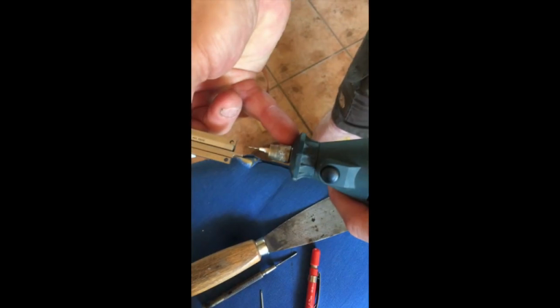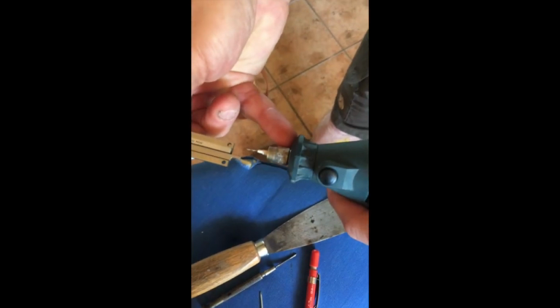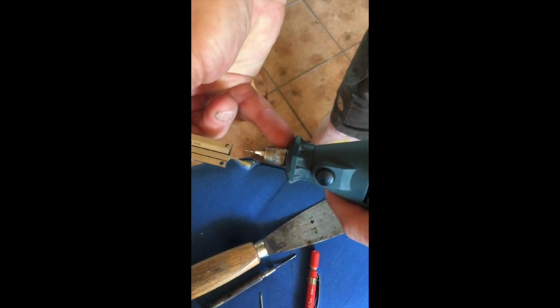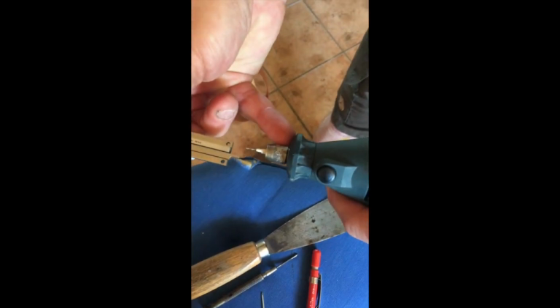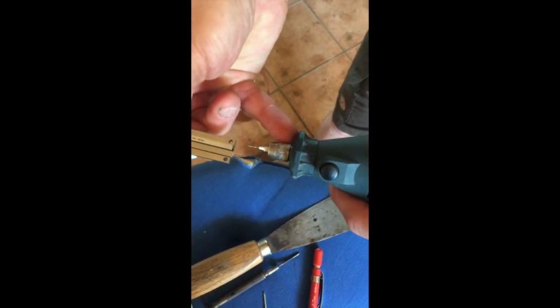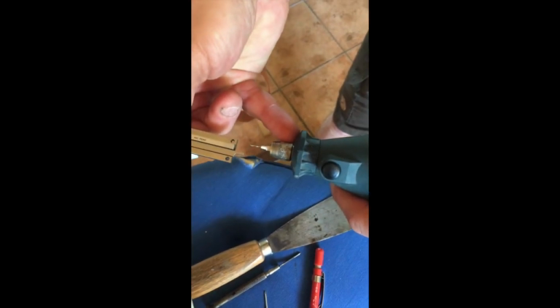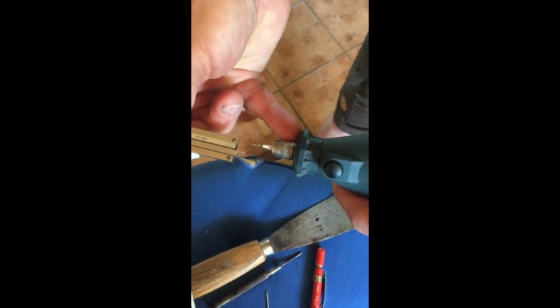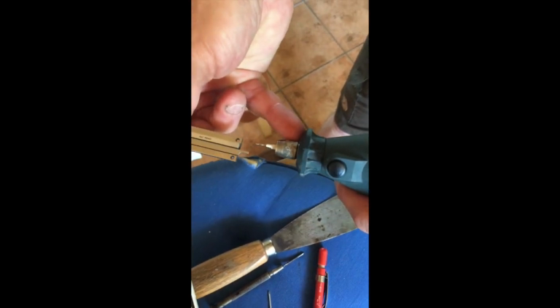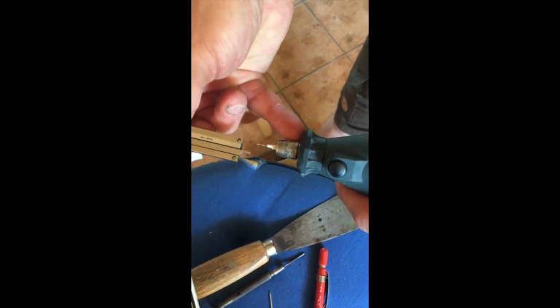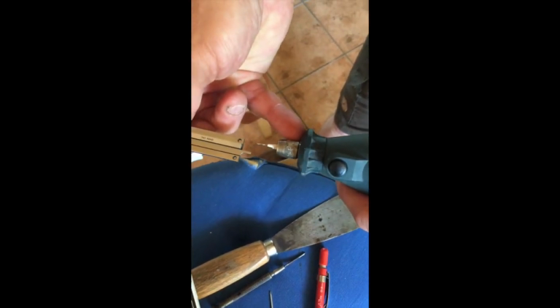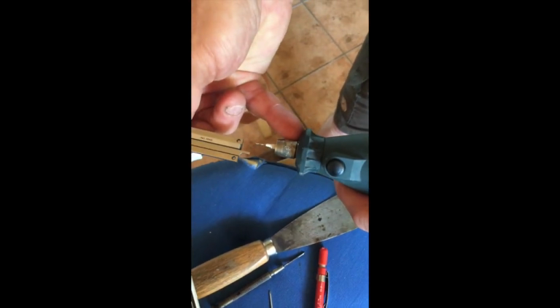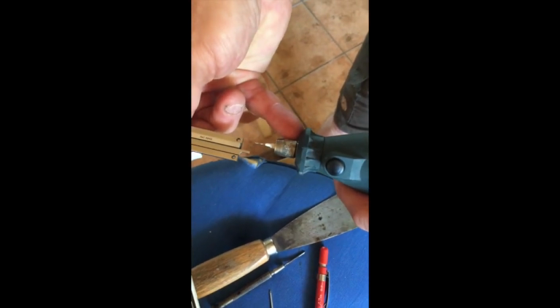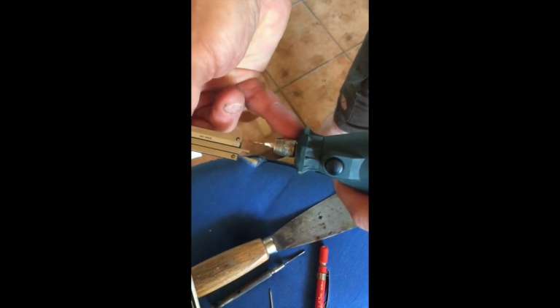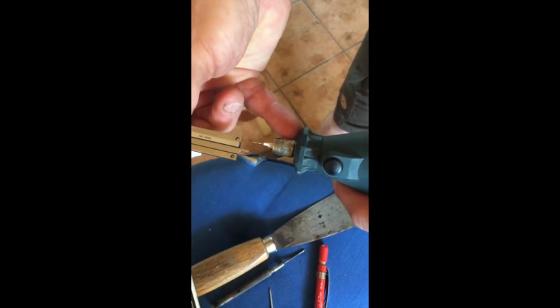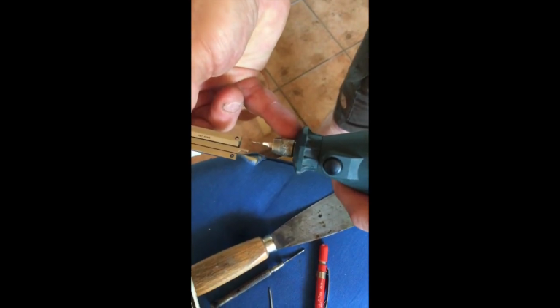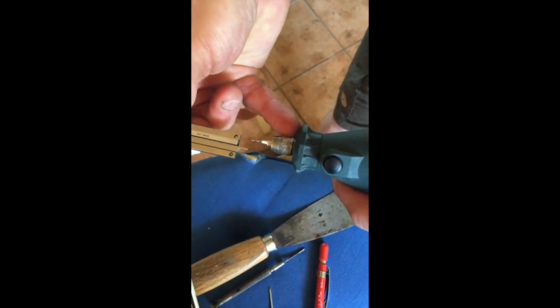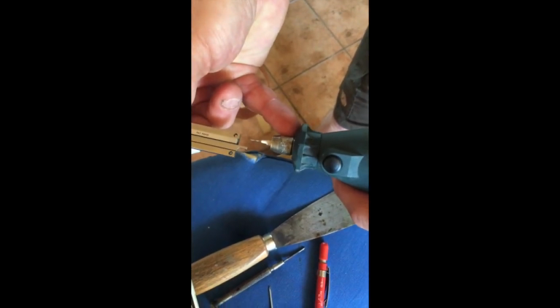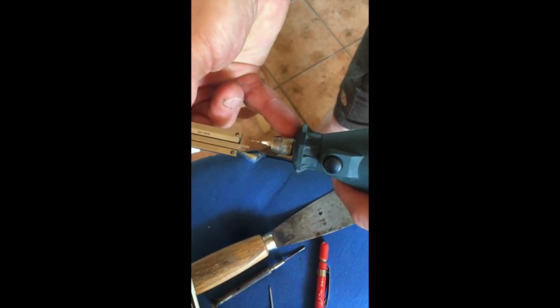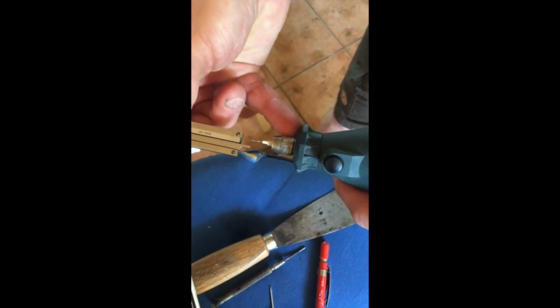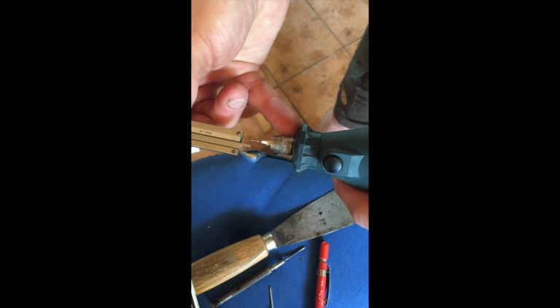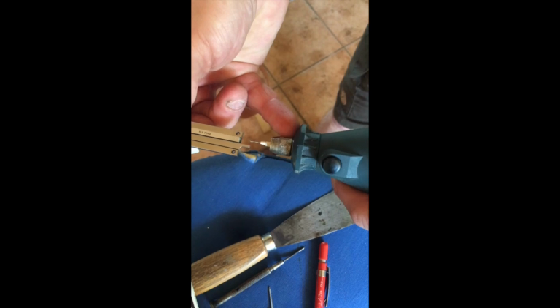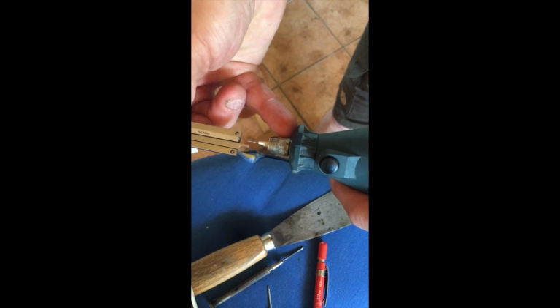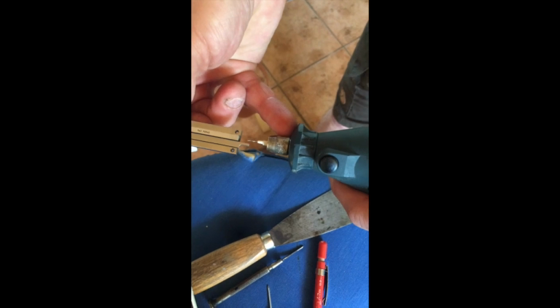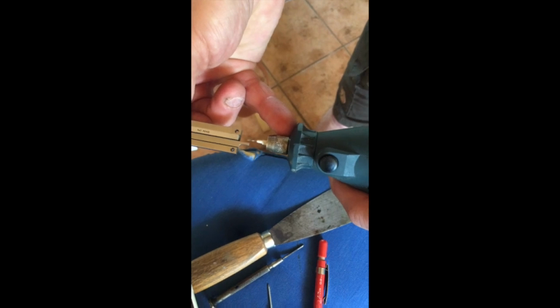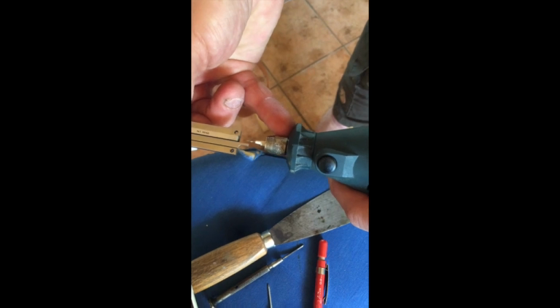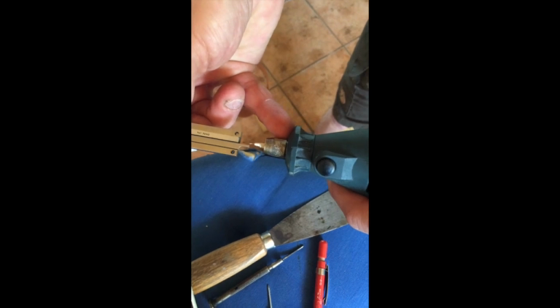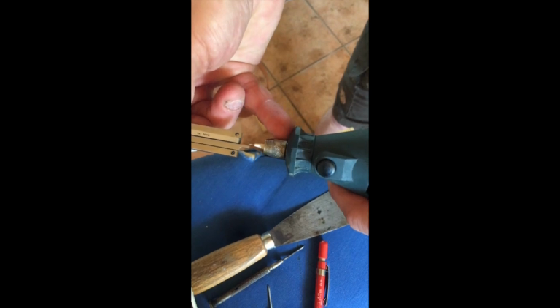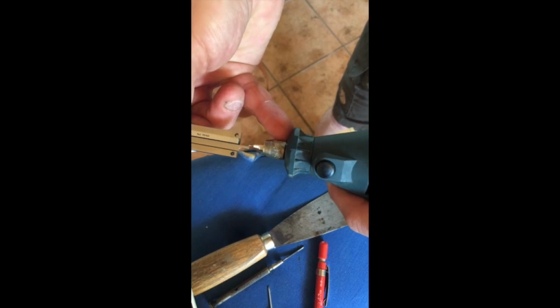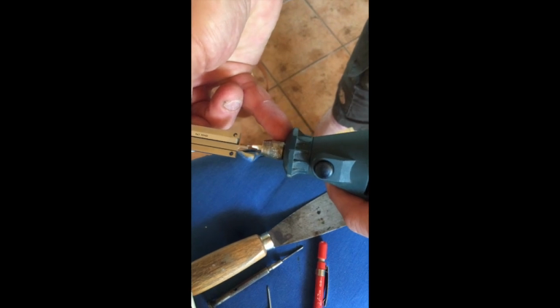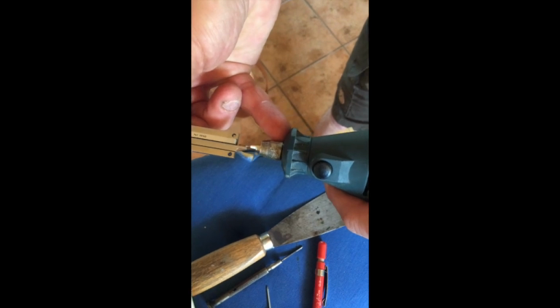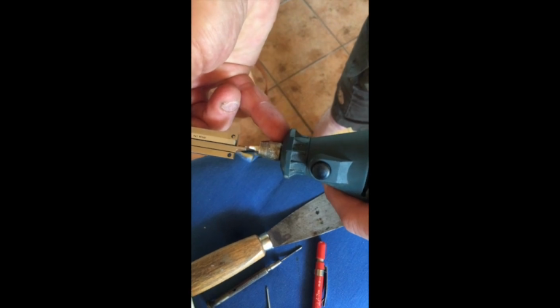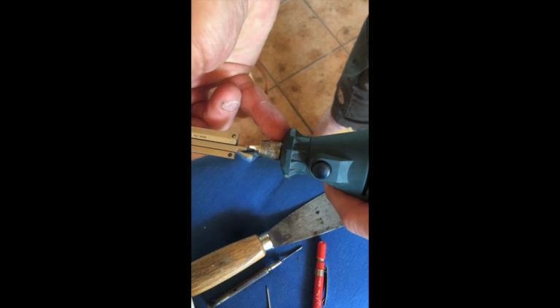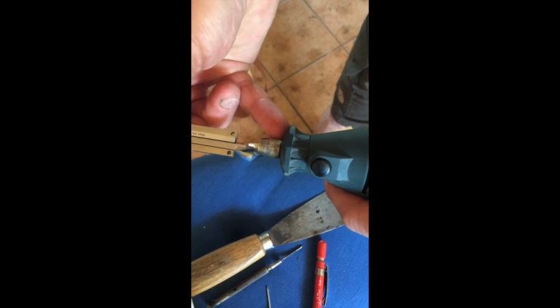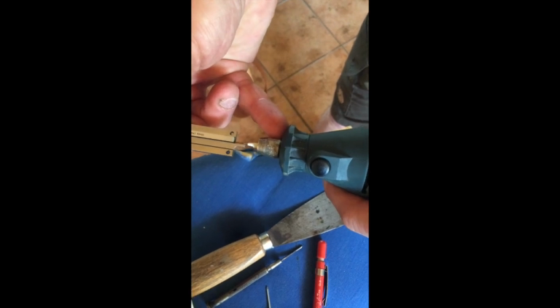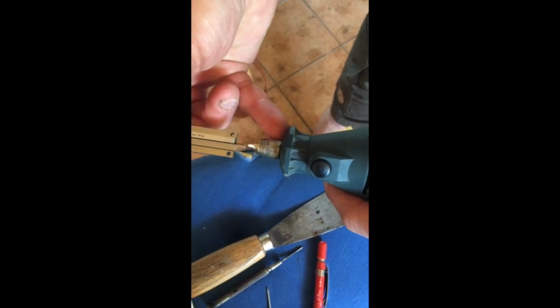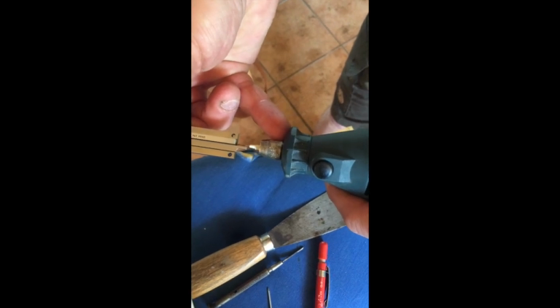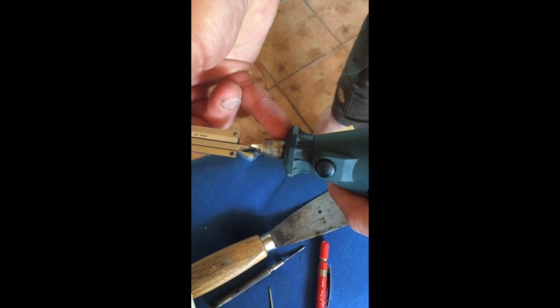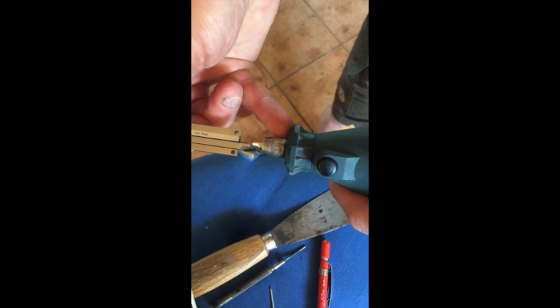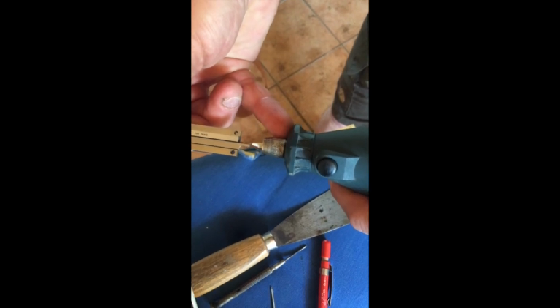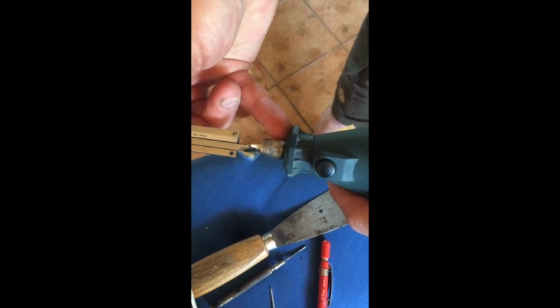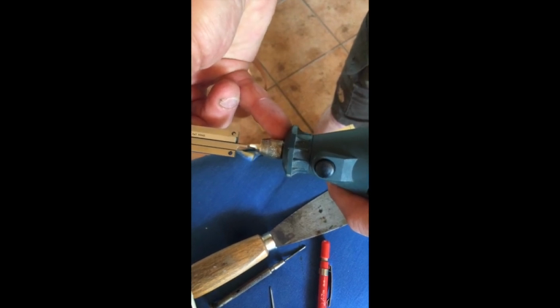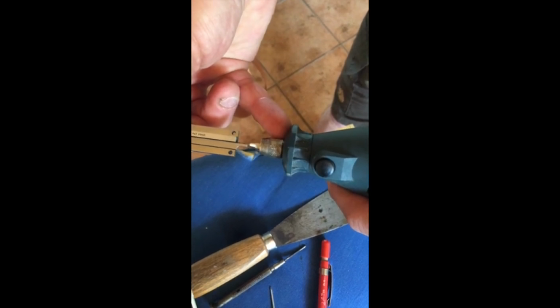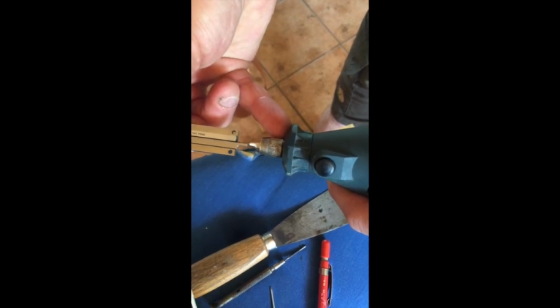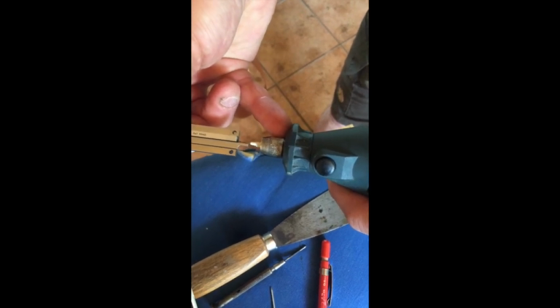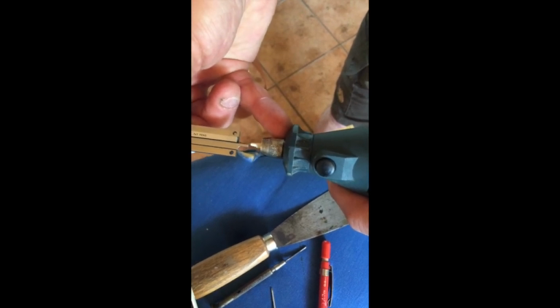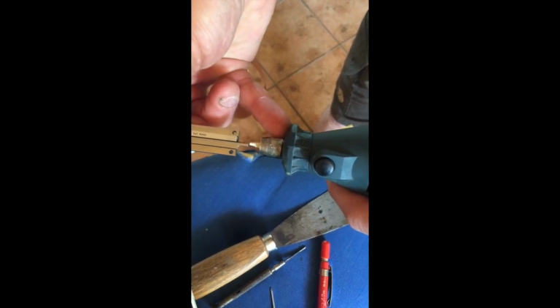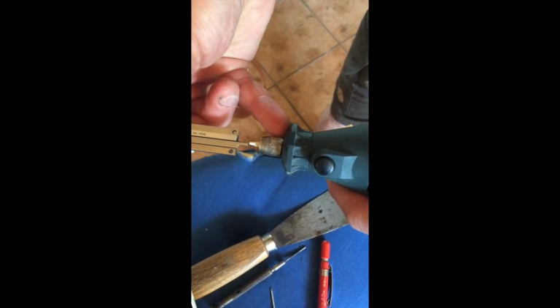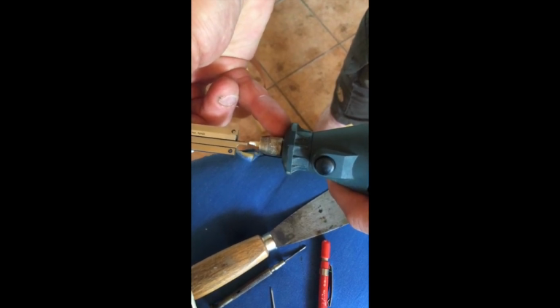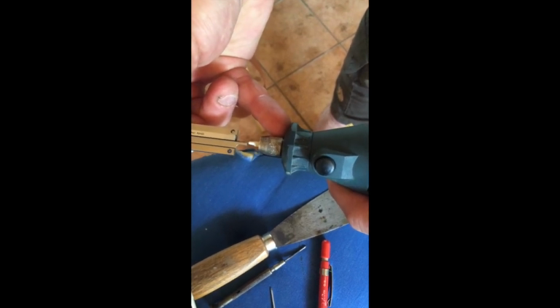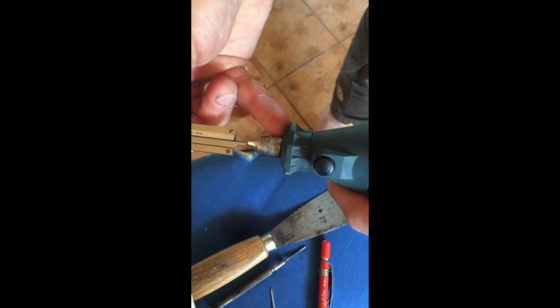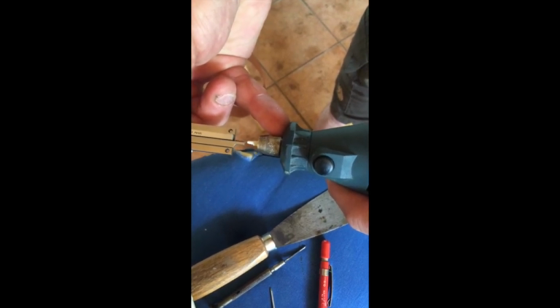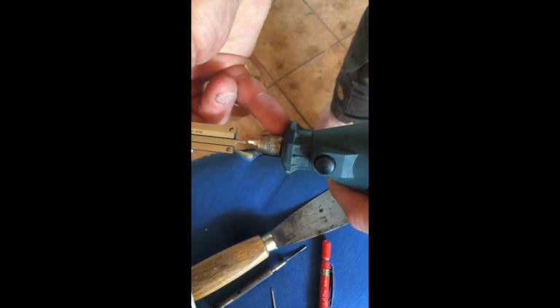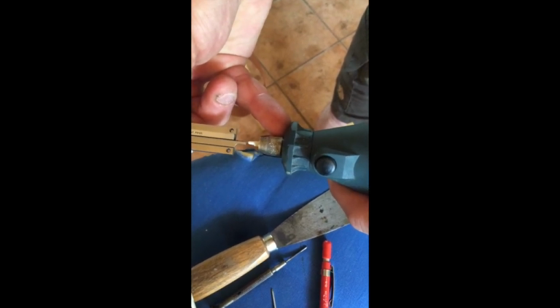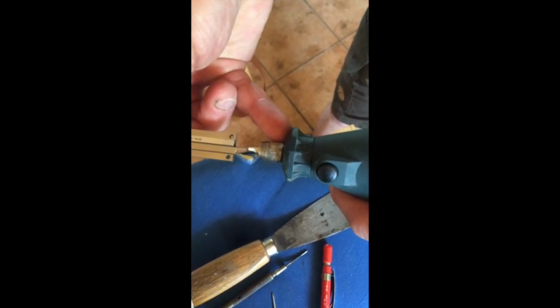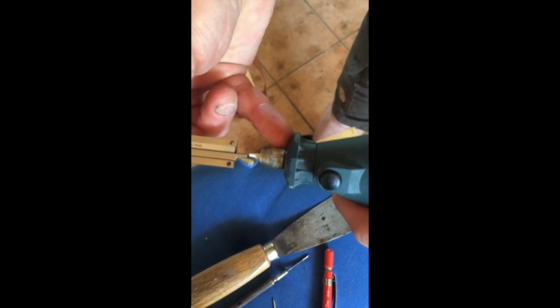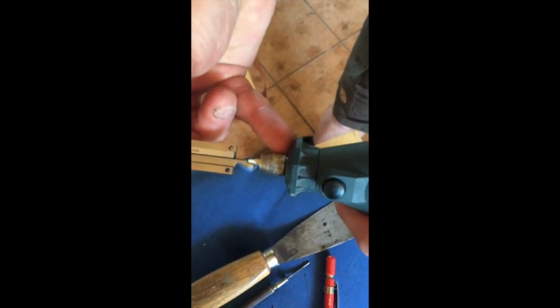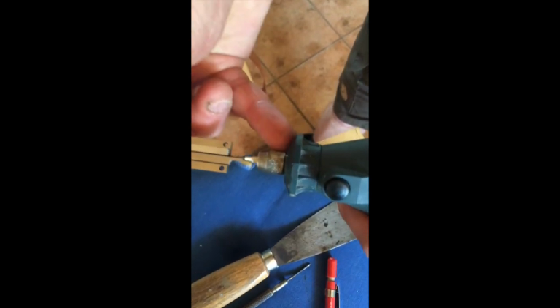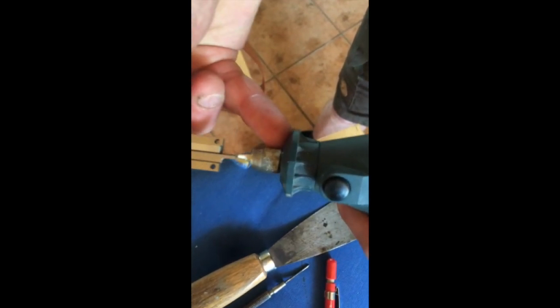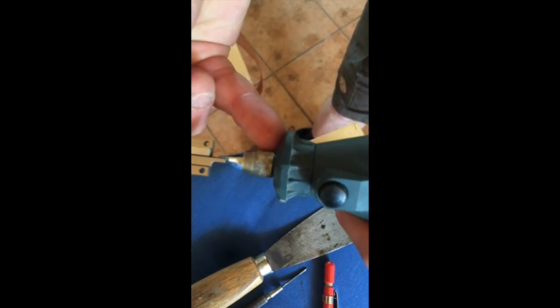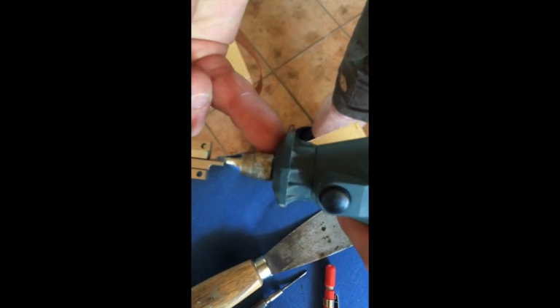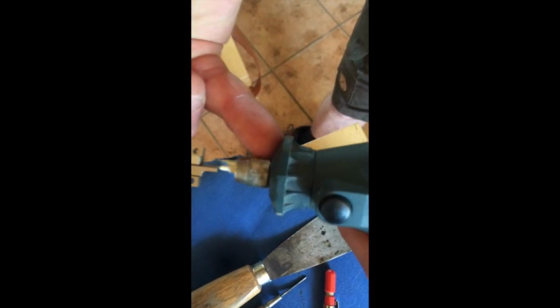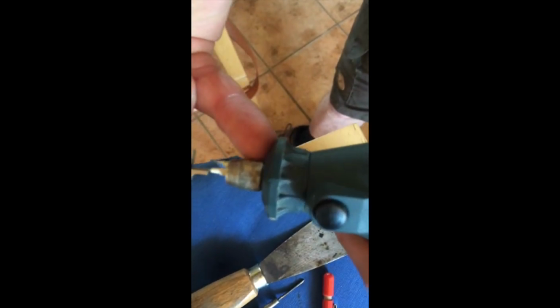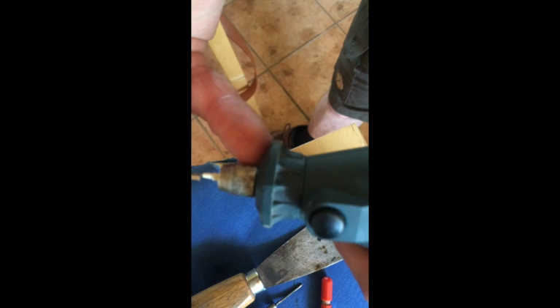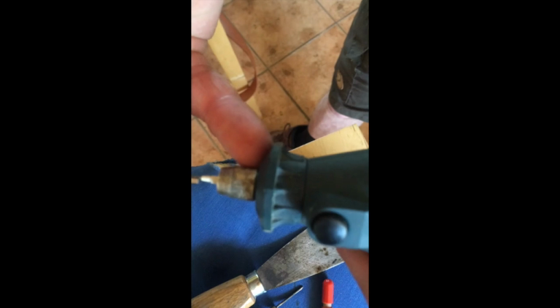To make sure that we don't drill the hole too deep, we mark the drill bit with some tape to know when to stop.